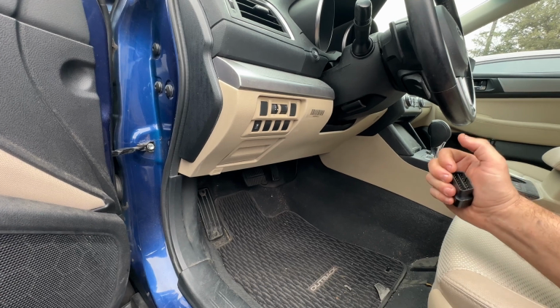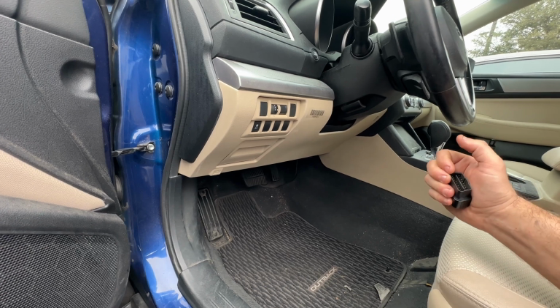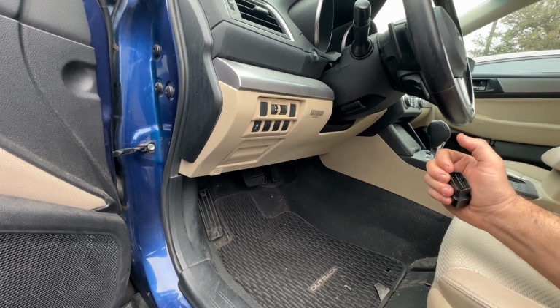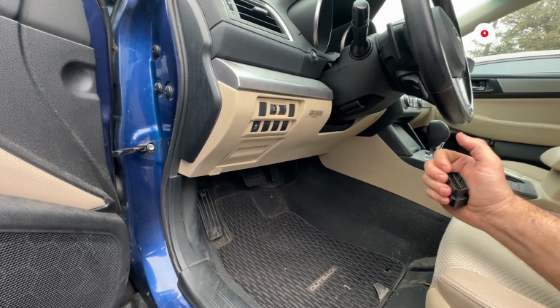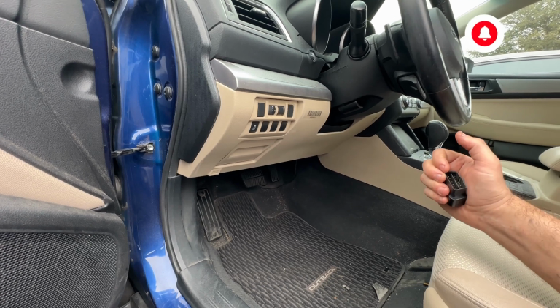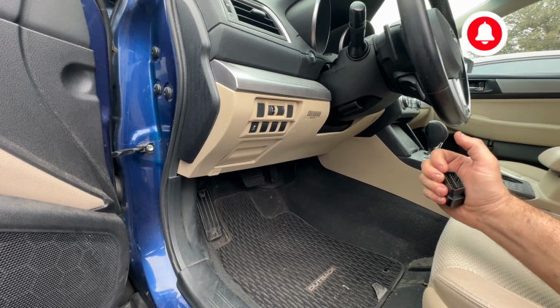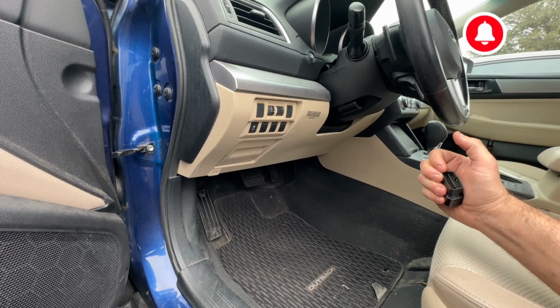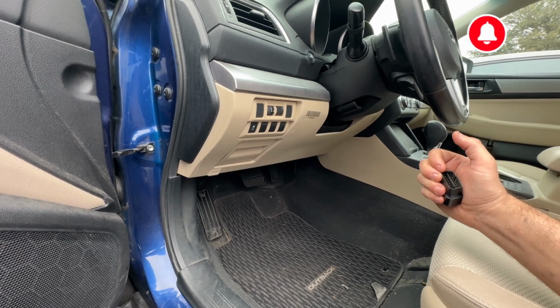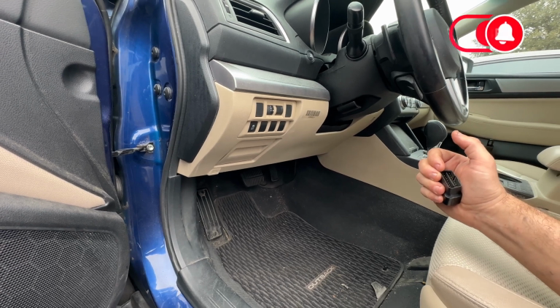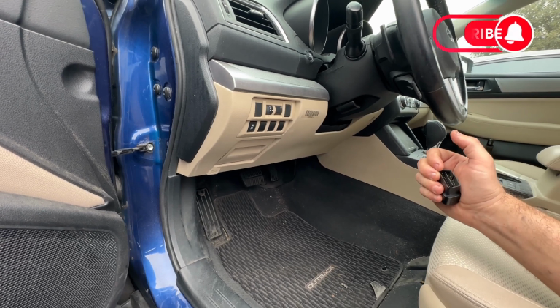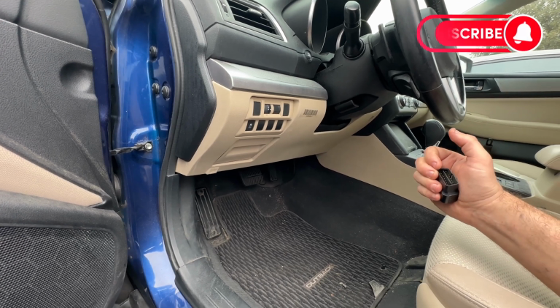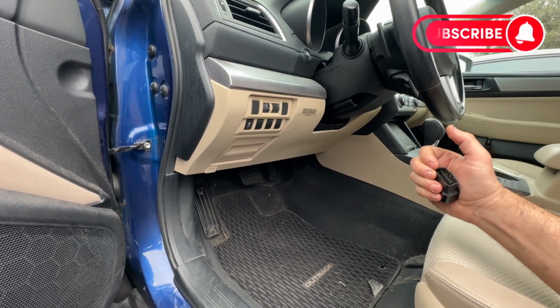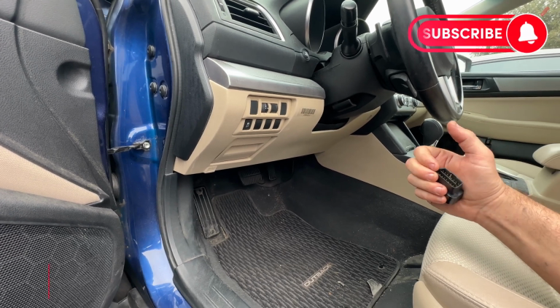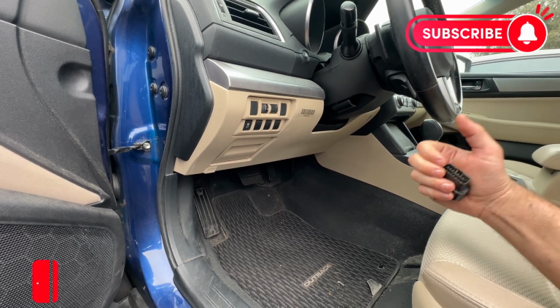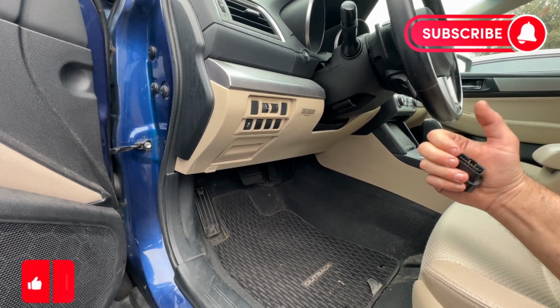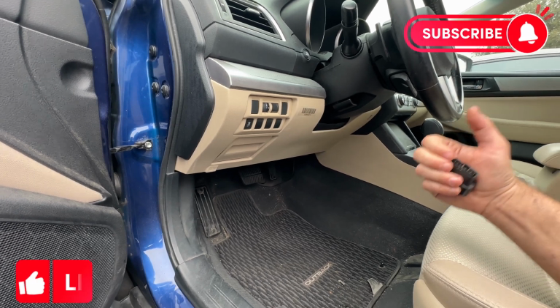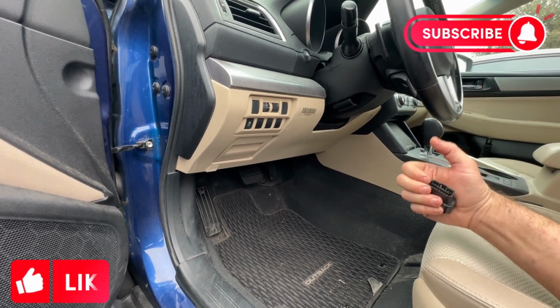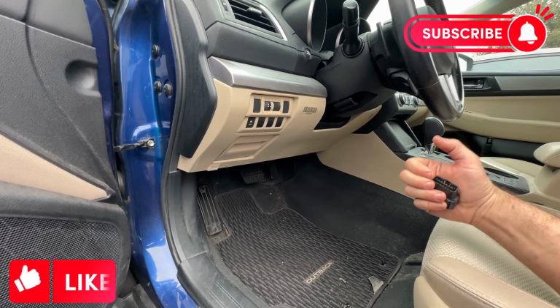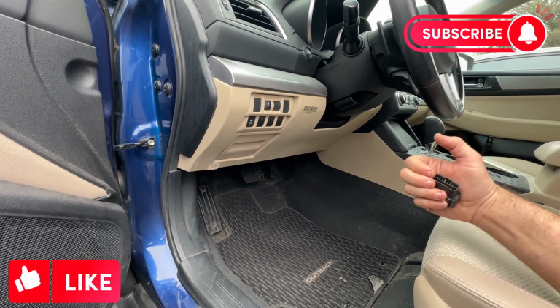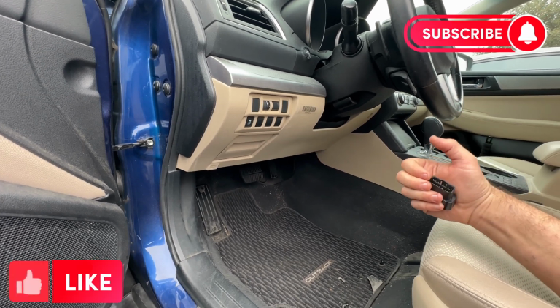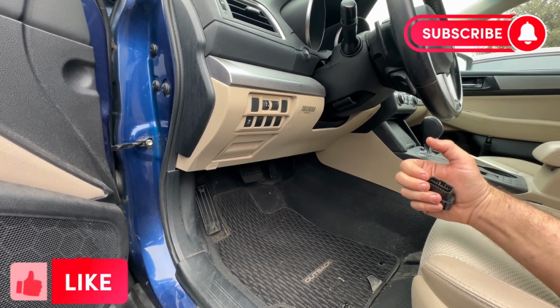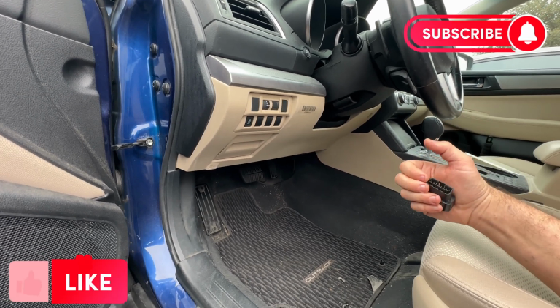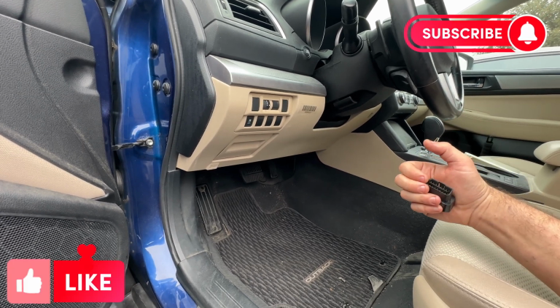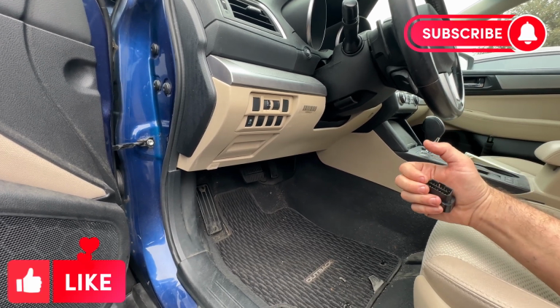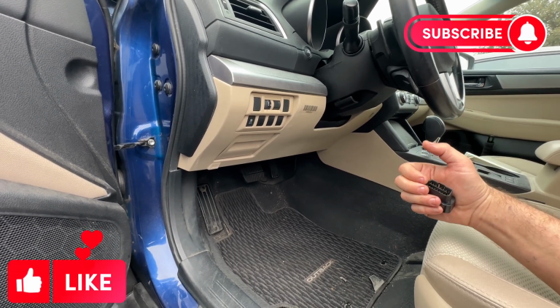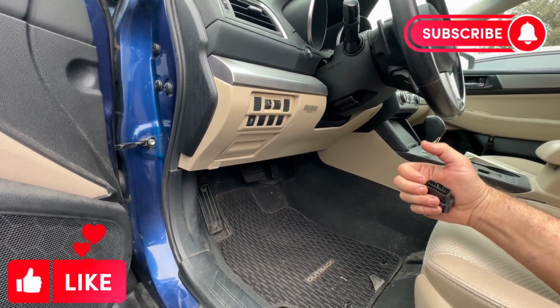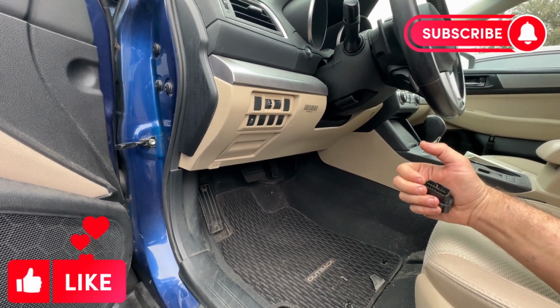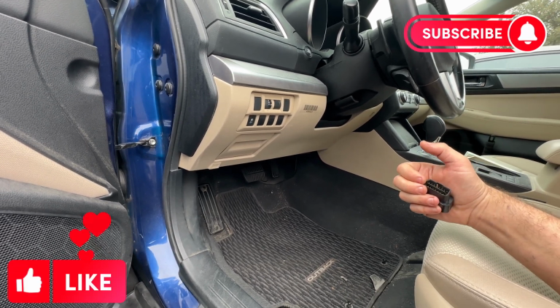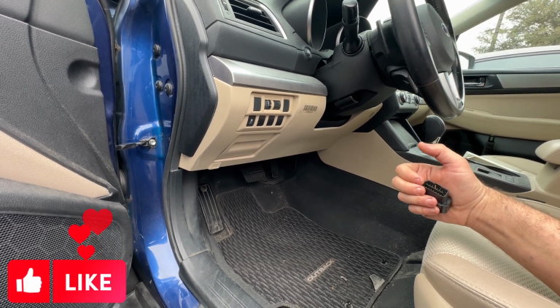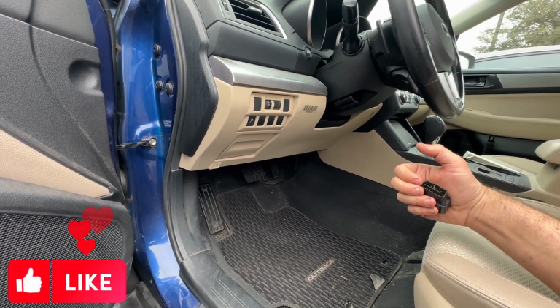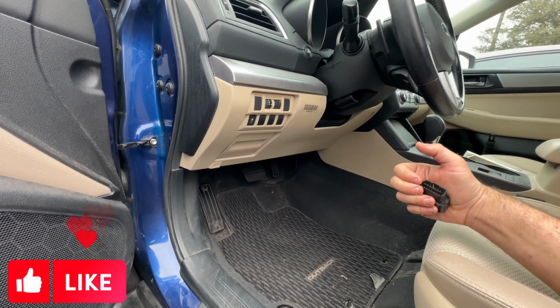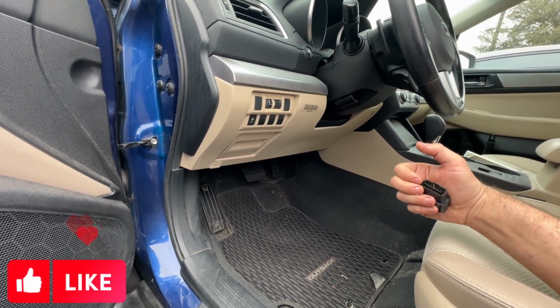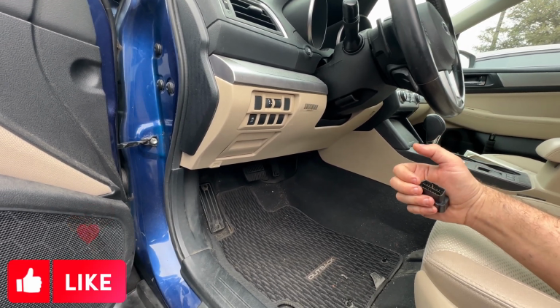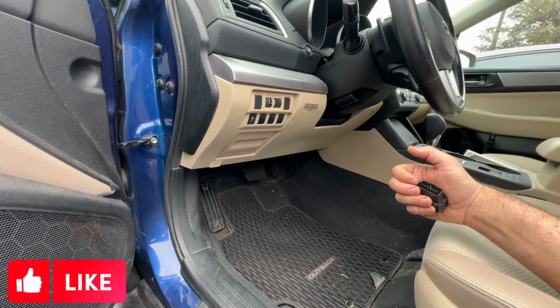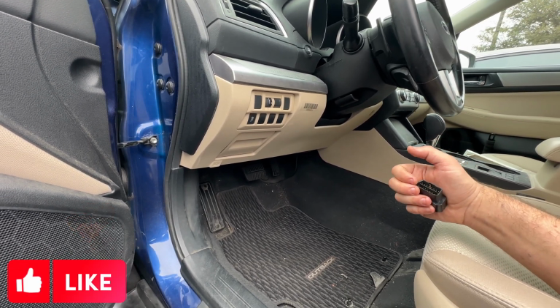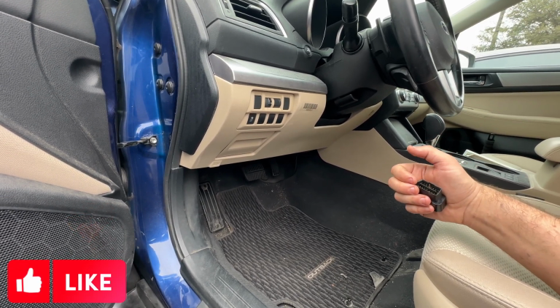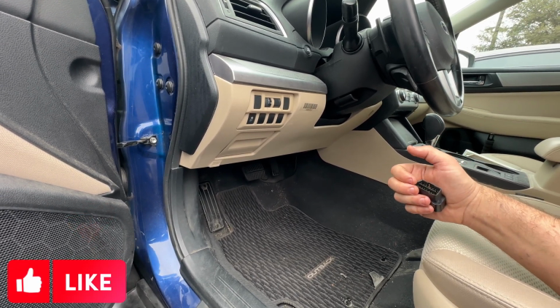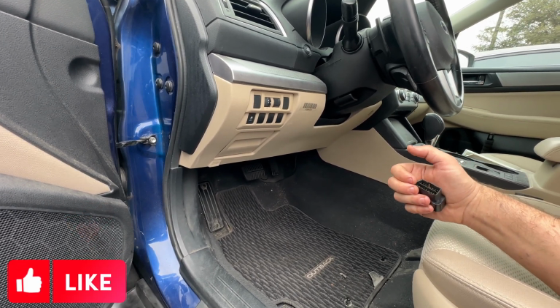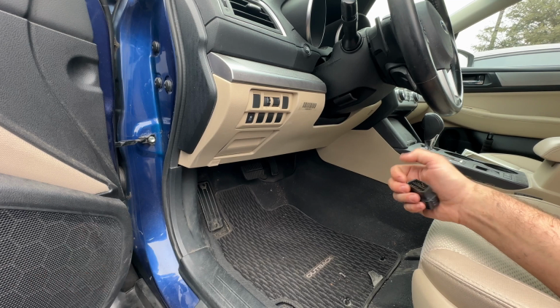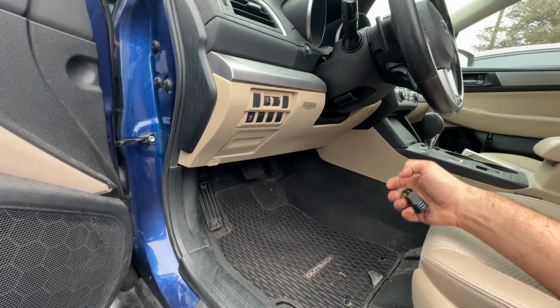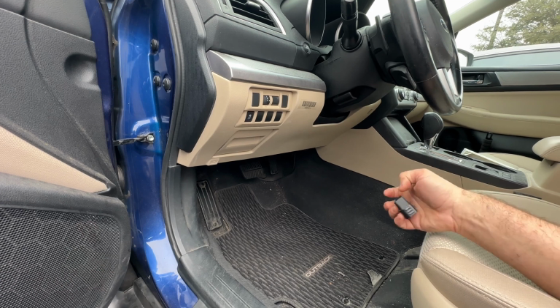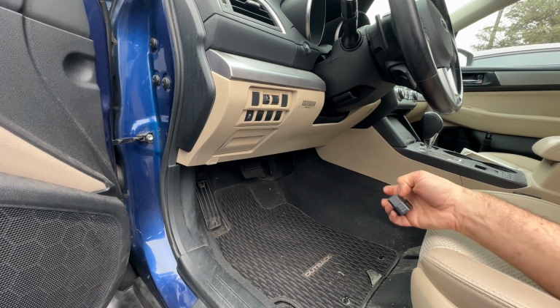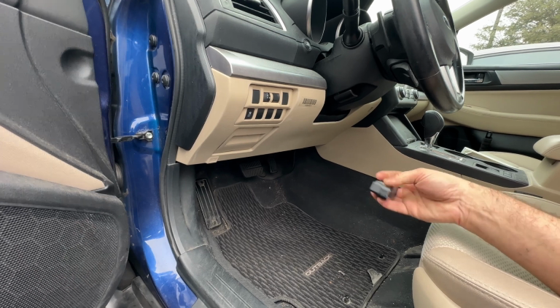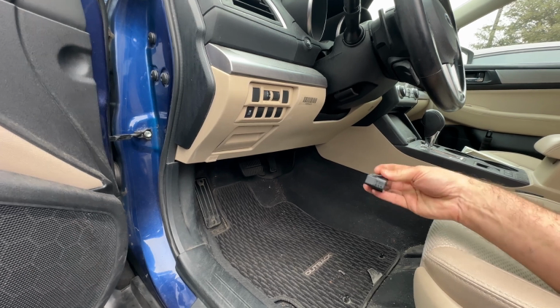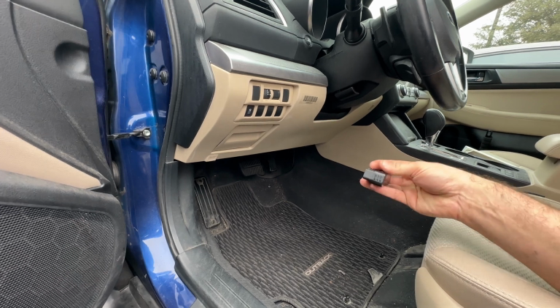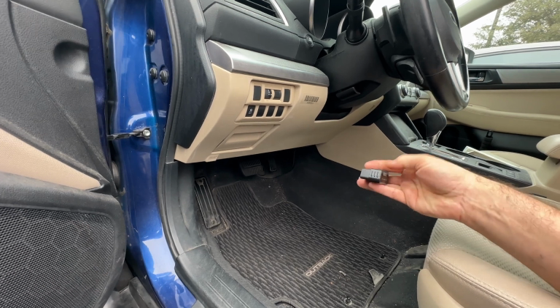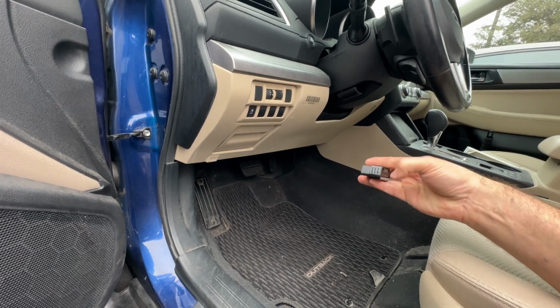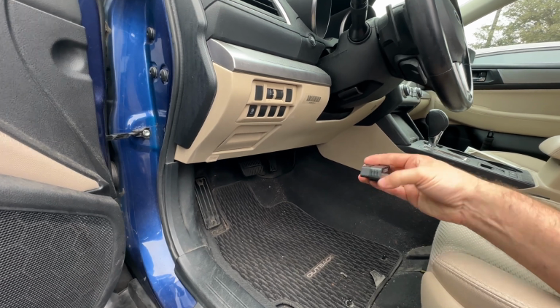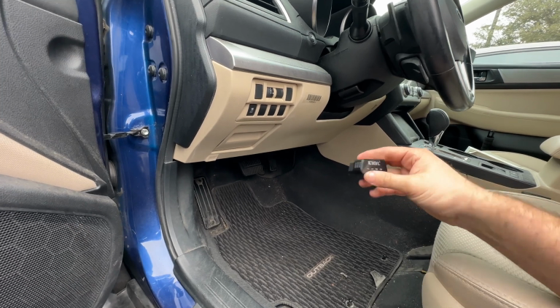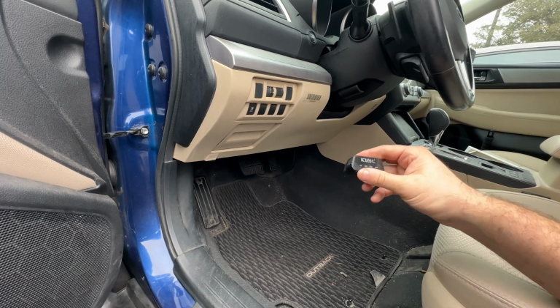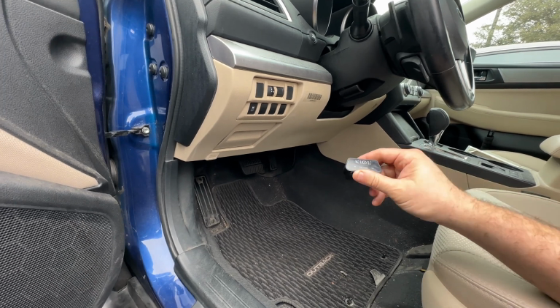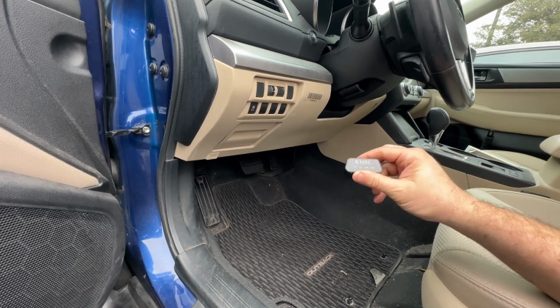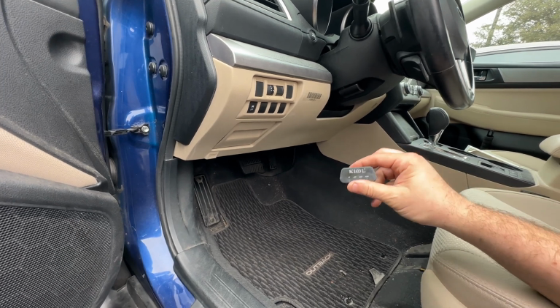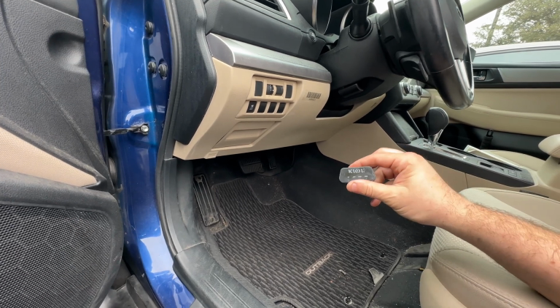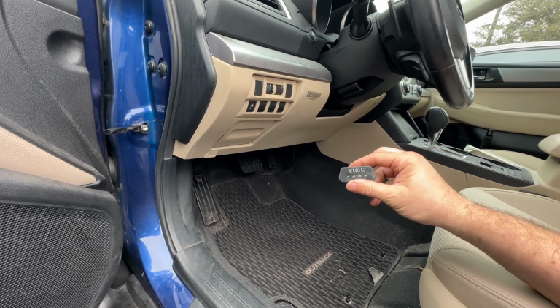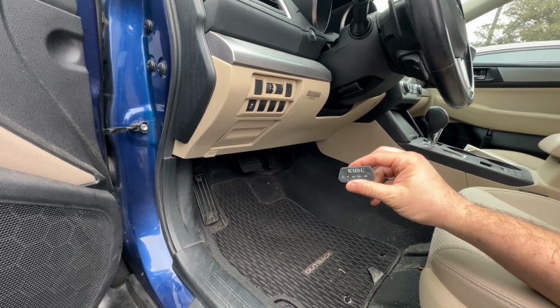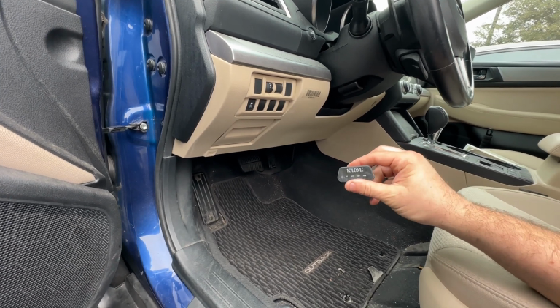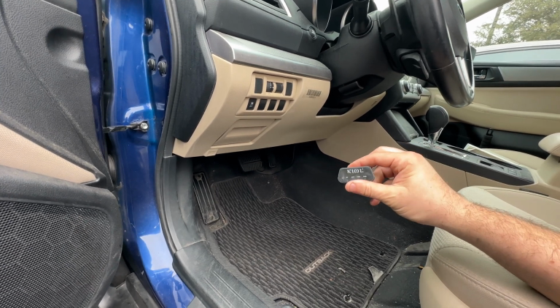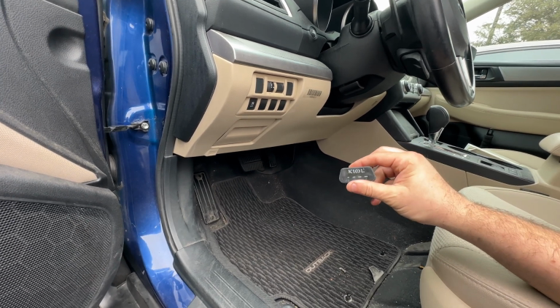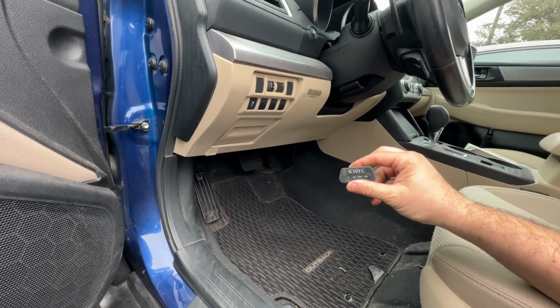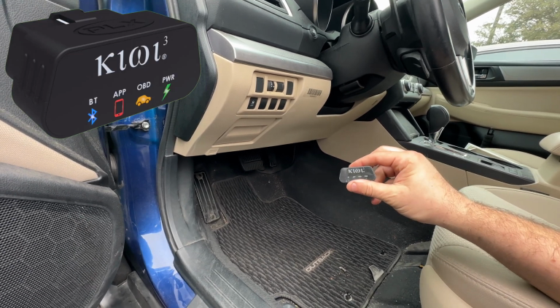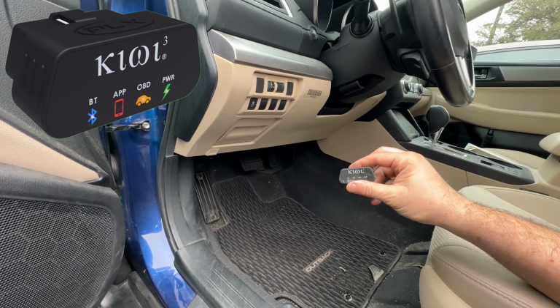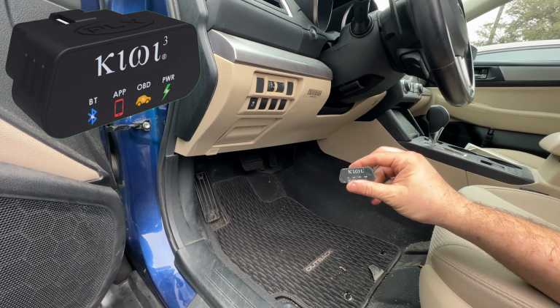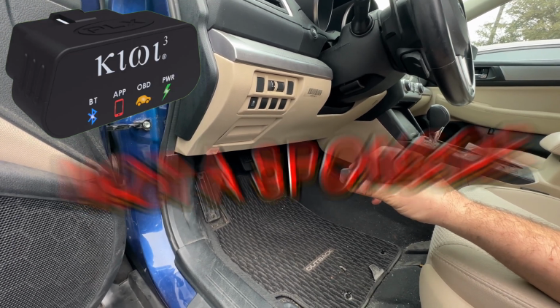The first thing we need to do is verify the customer's concern, and I don't want to waste this test drive — I want to collect some information. So I'm going to be hooking up the Kiwi 3.